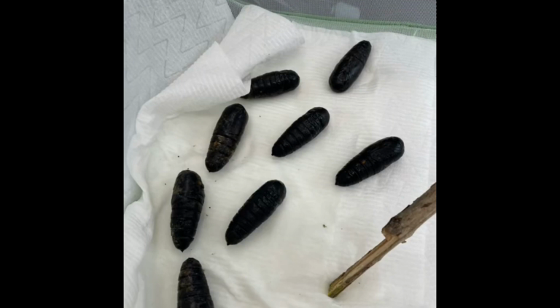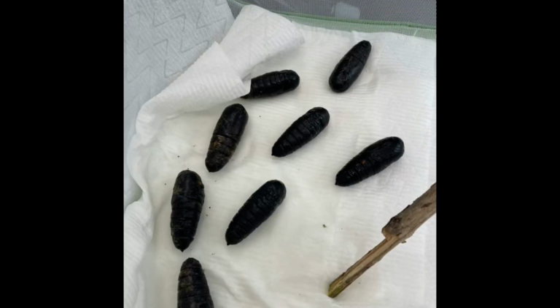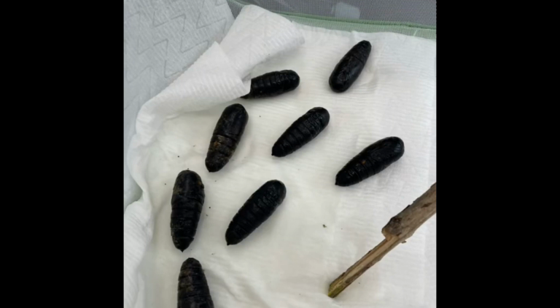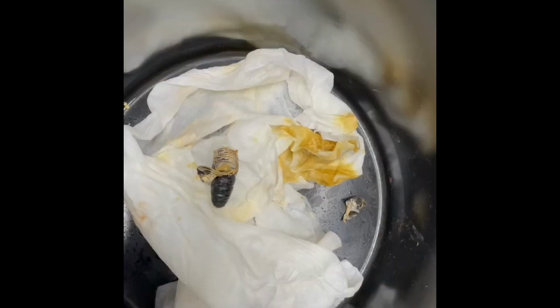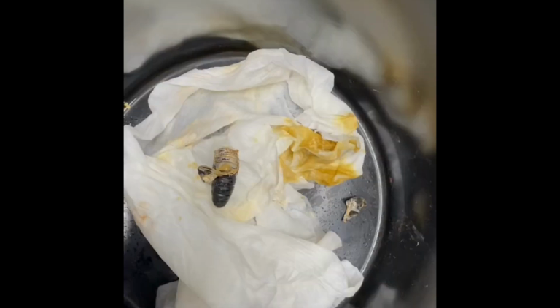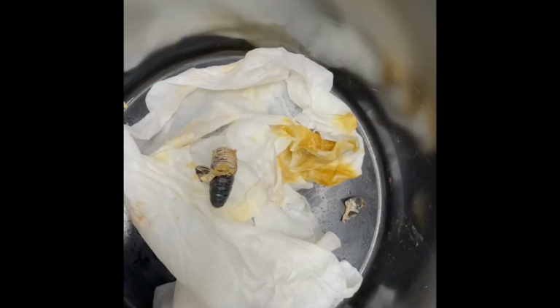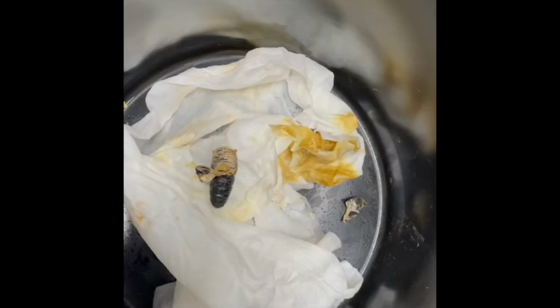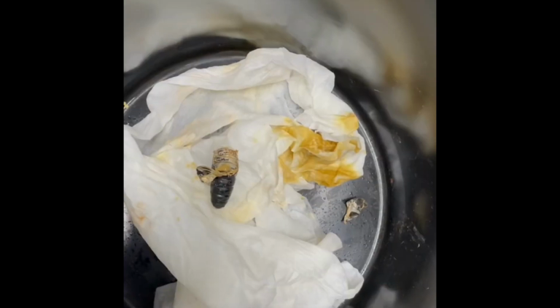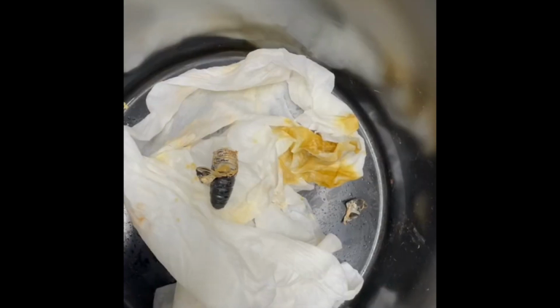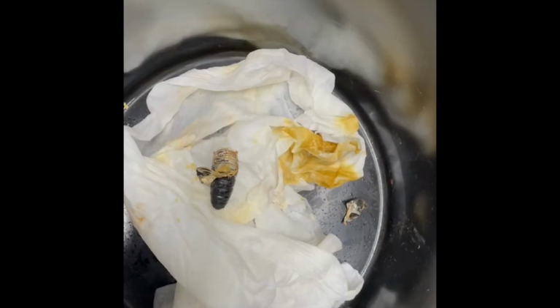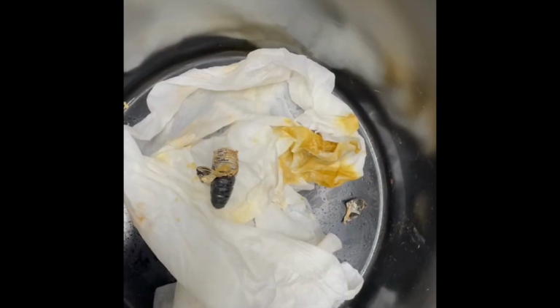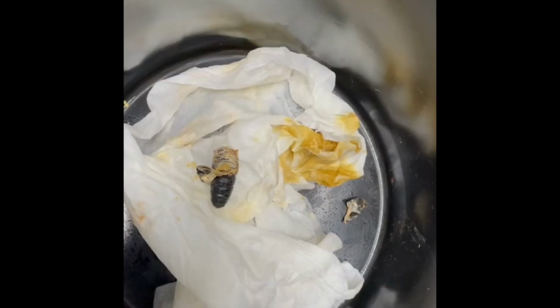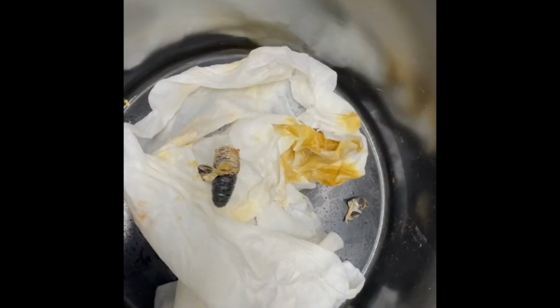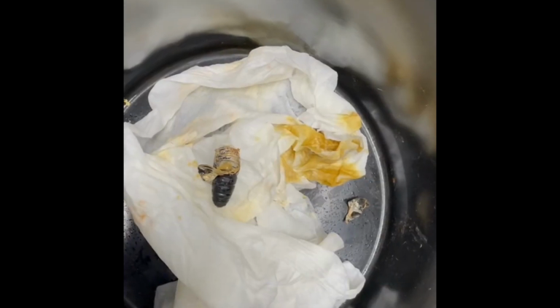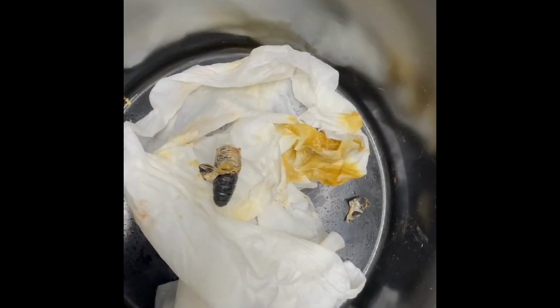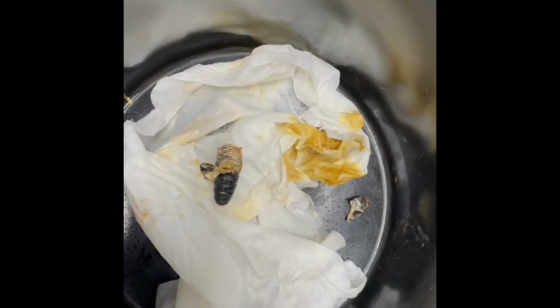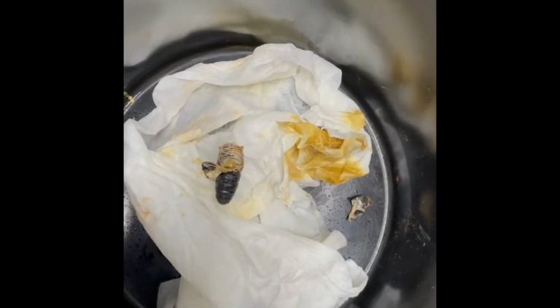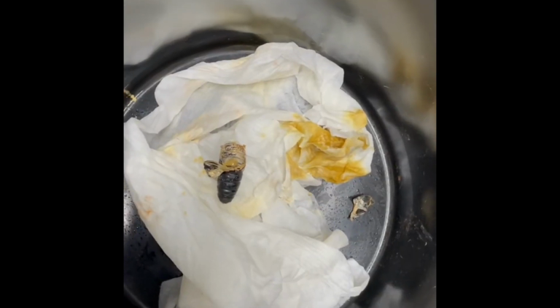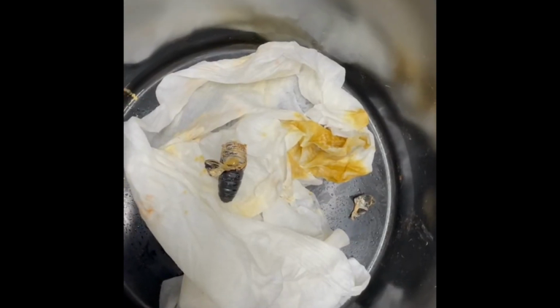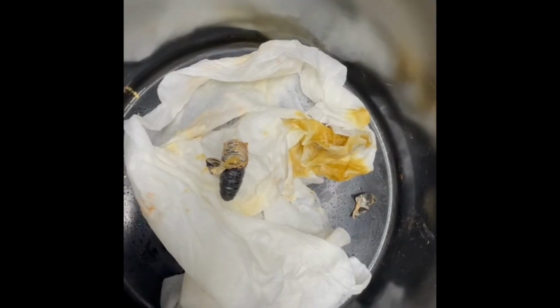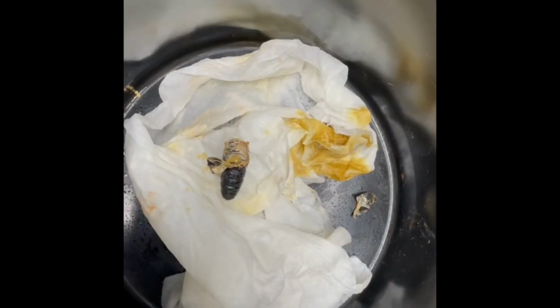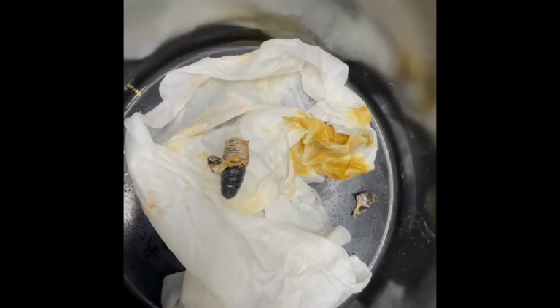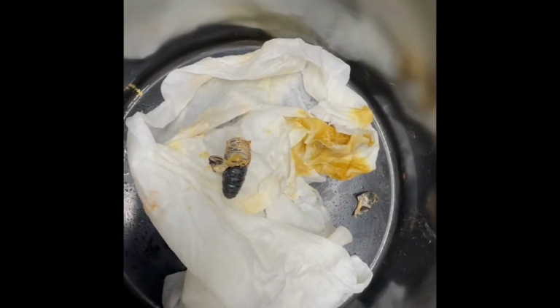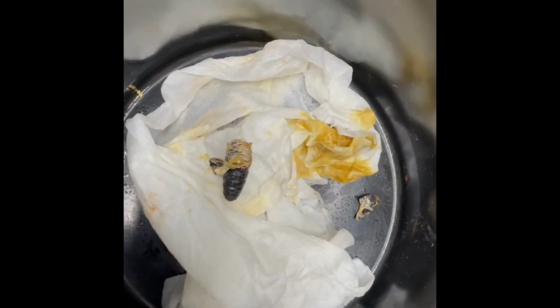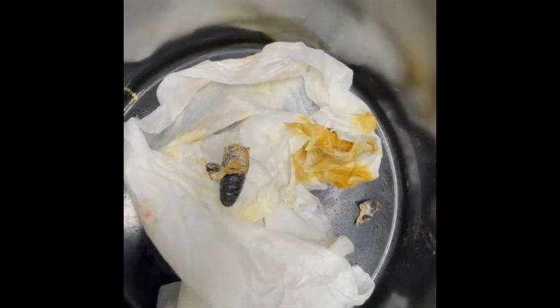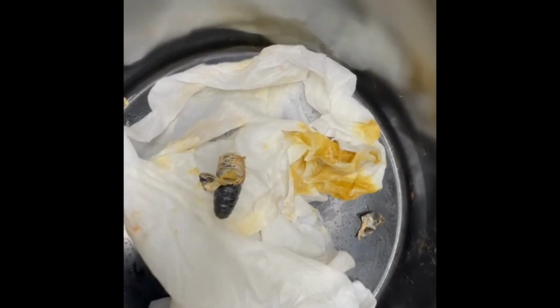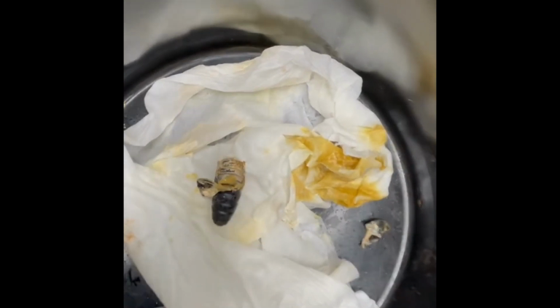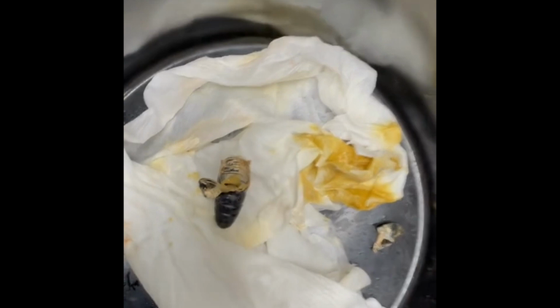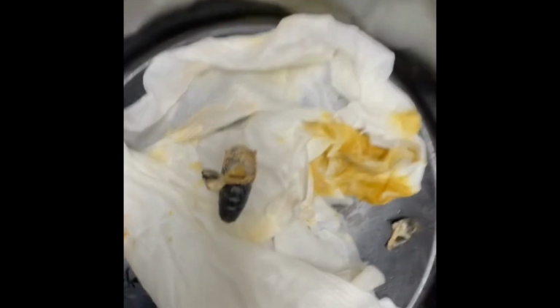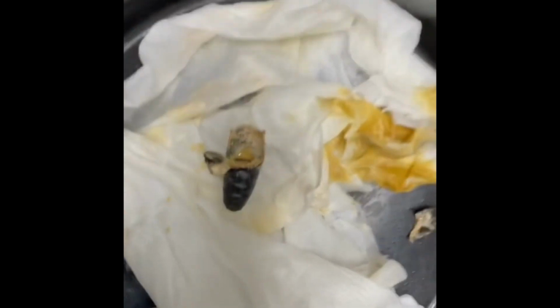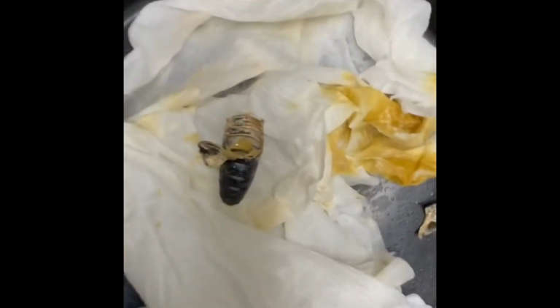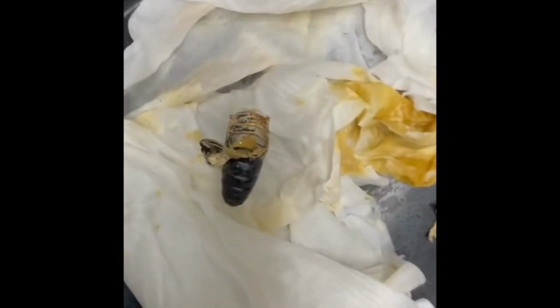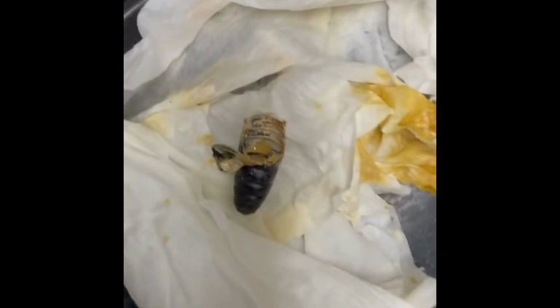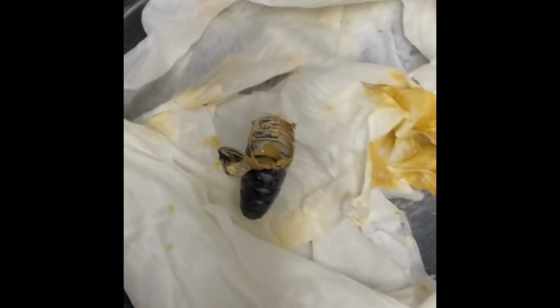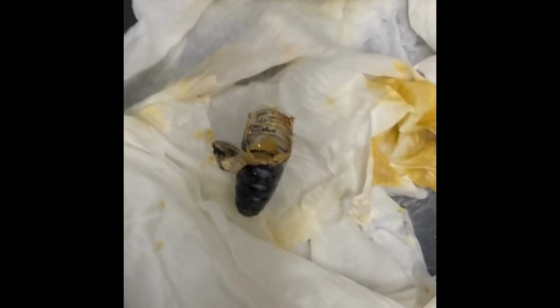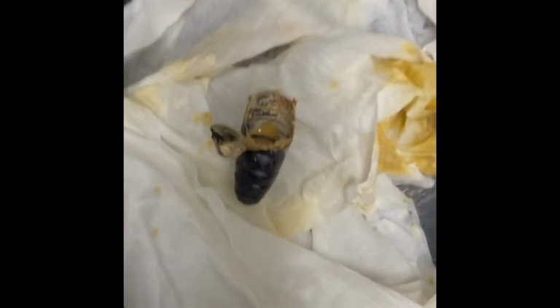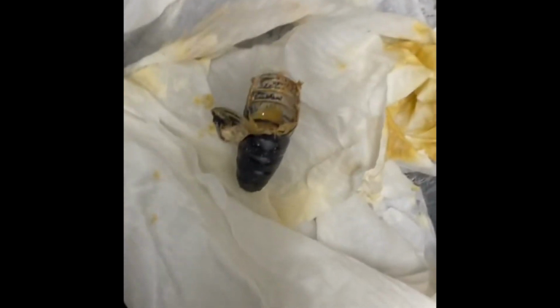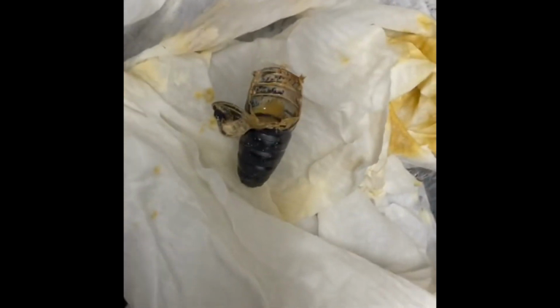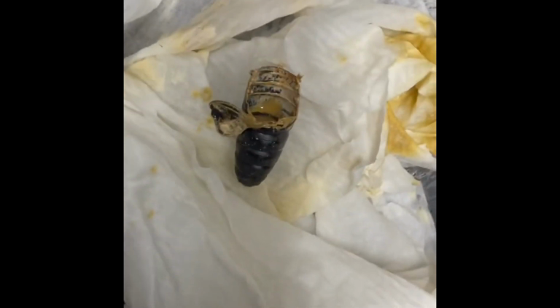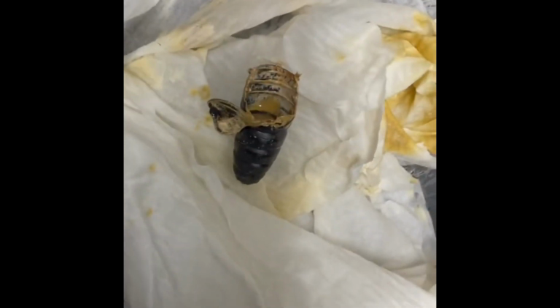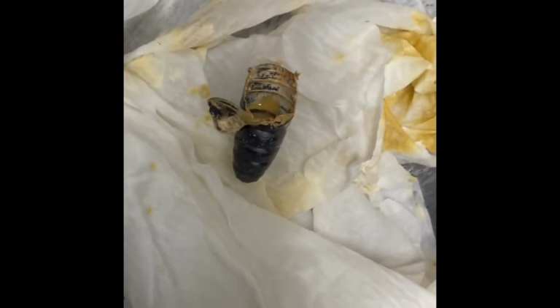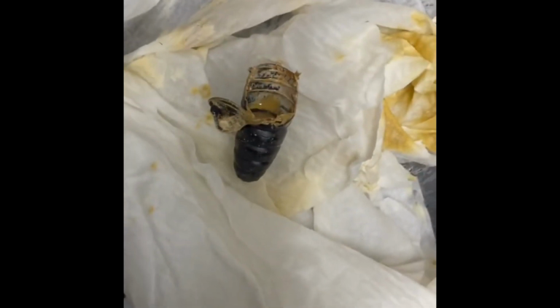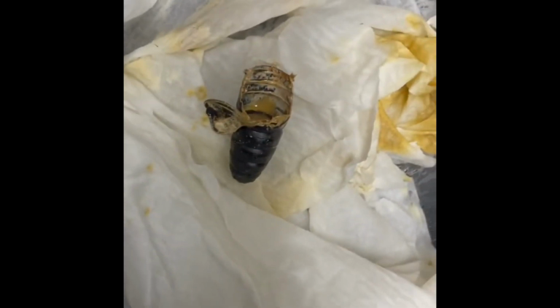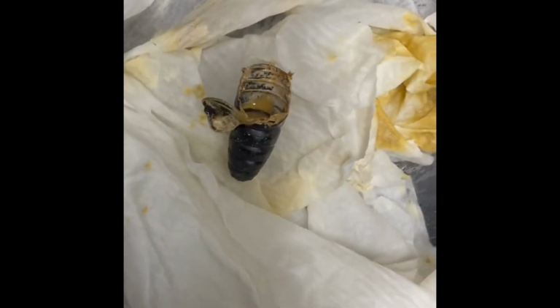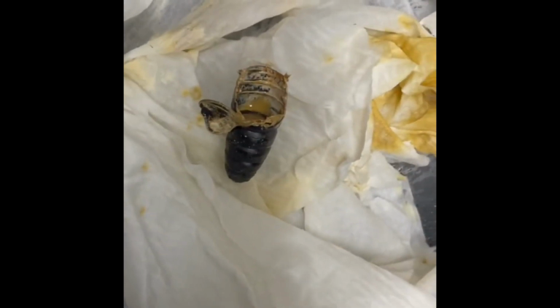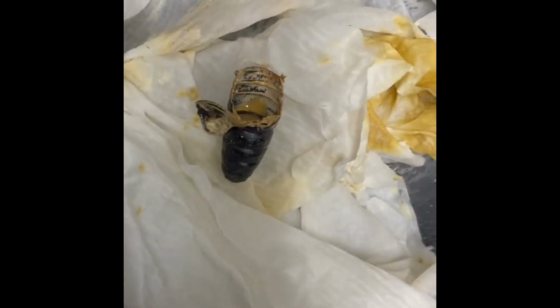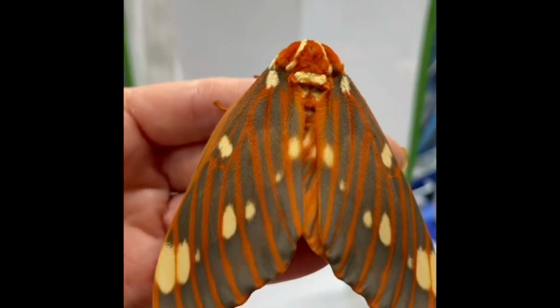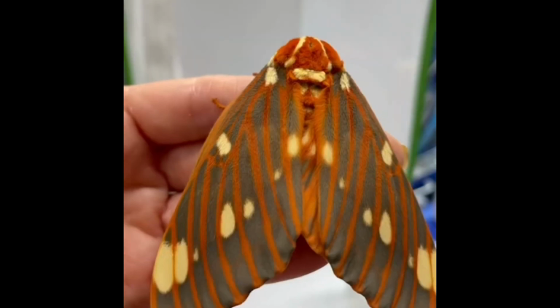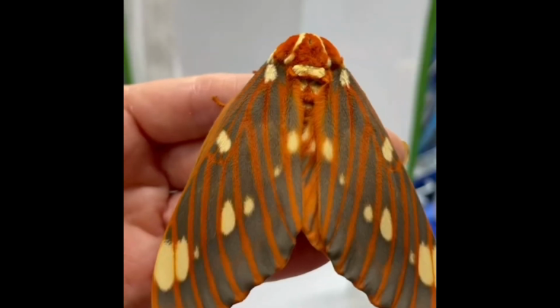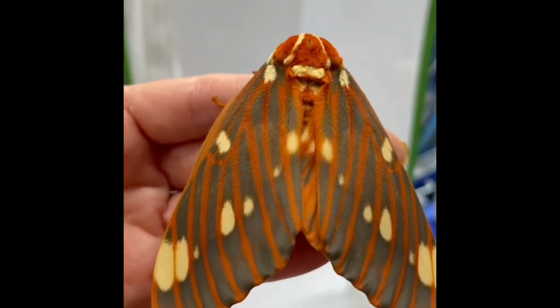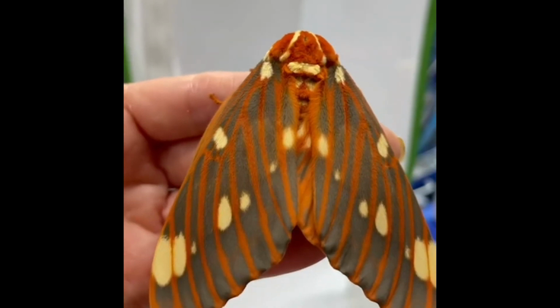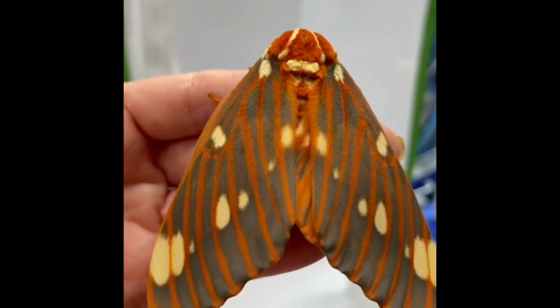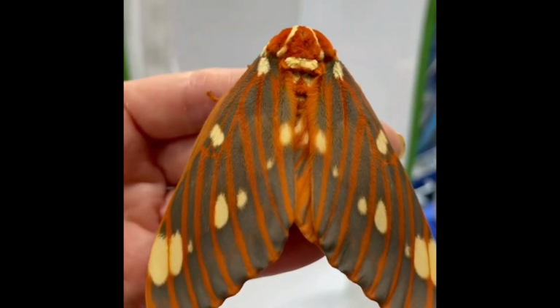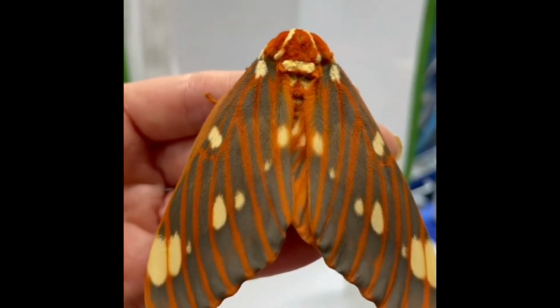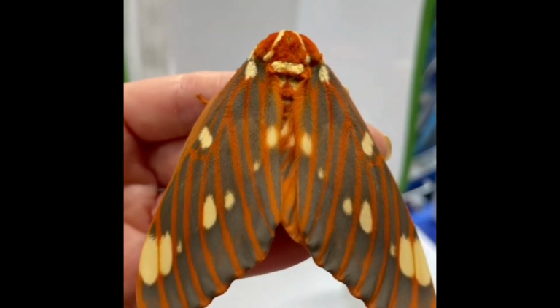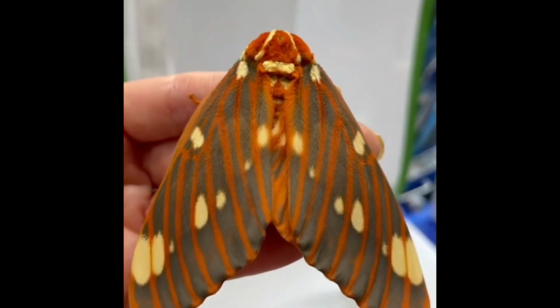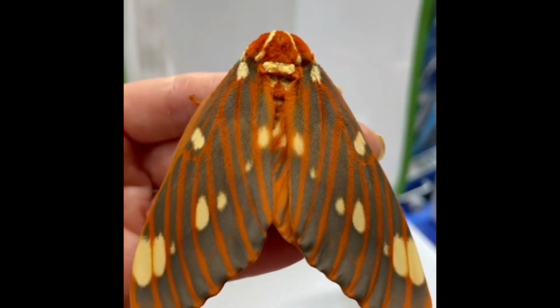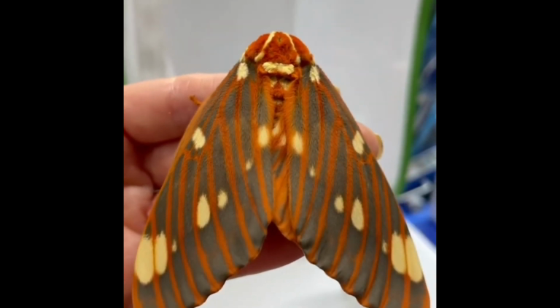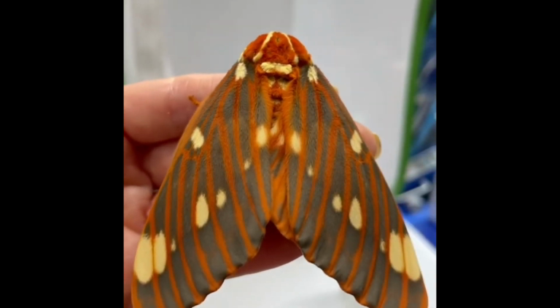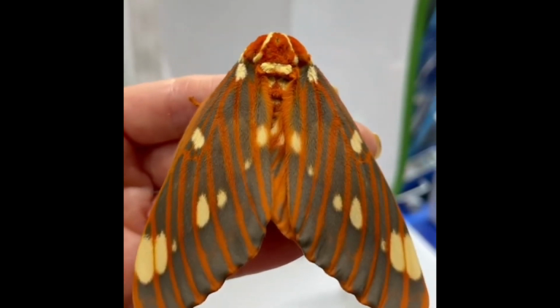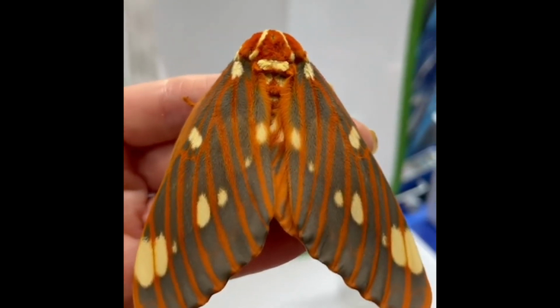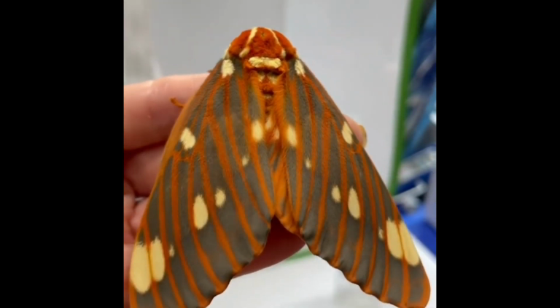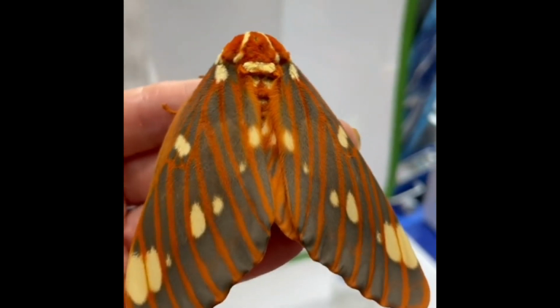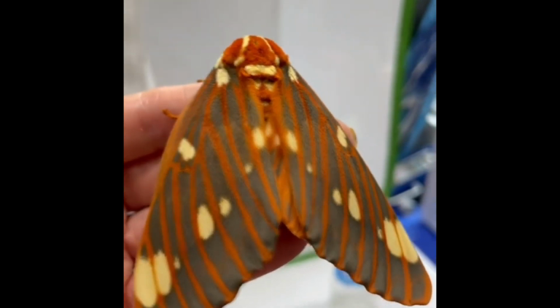I was expecting to overwinter them, but big surprise this morning when I found this one. And one had it closed already.